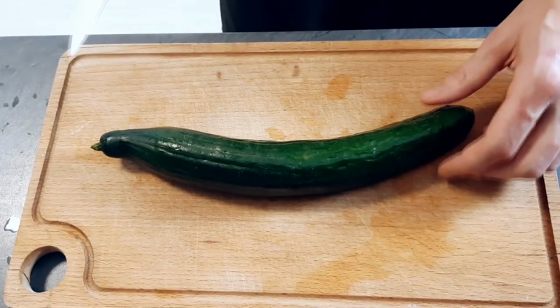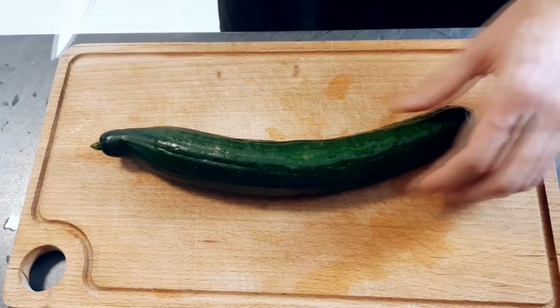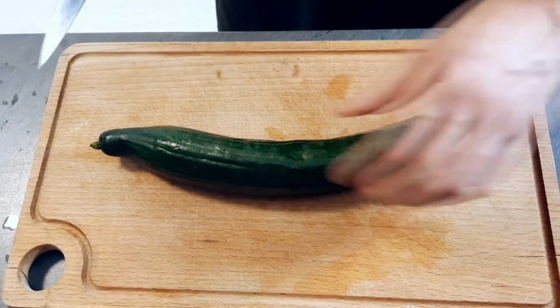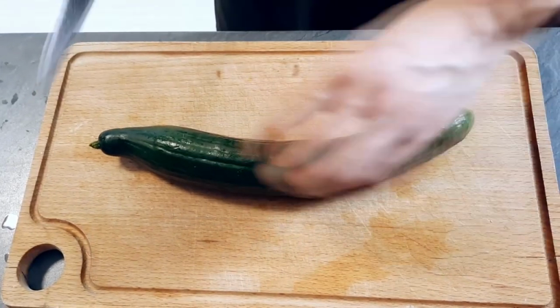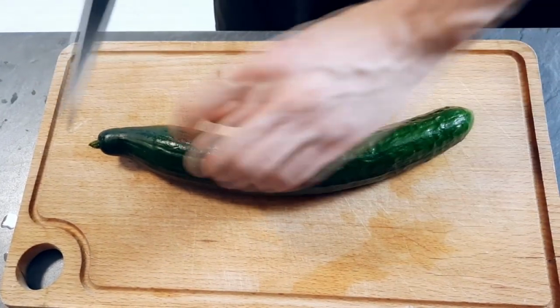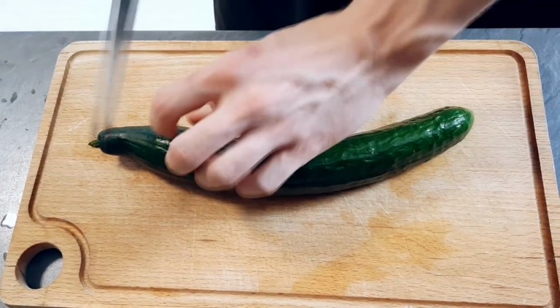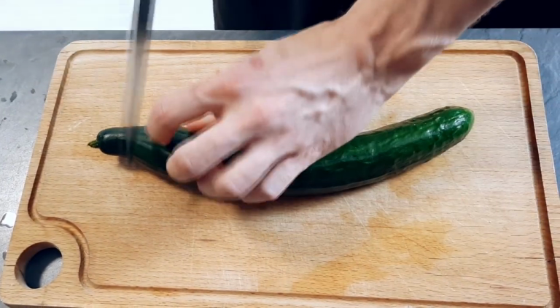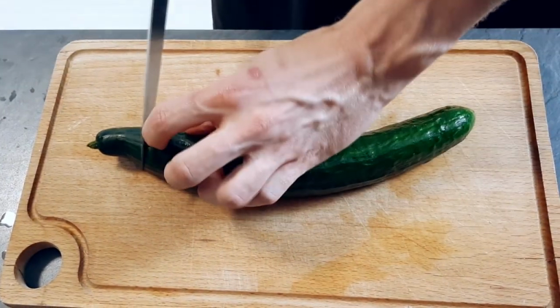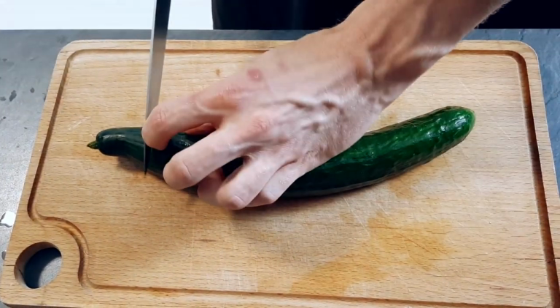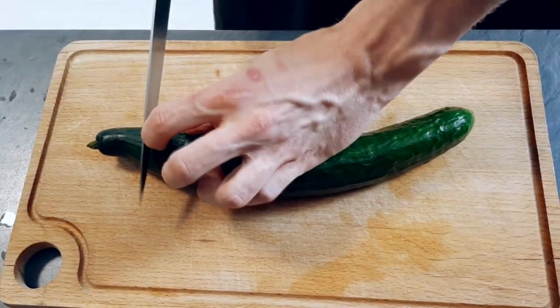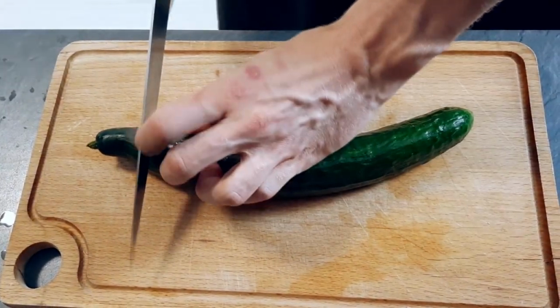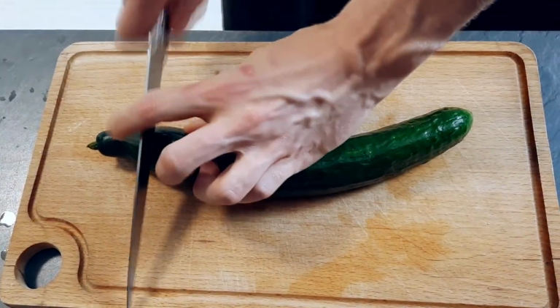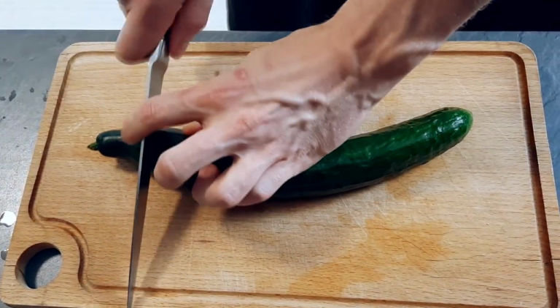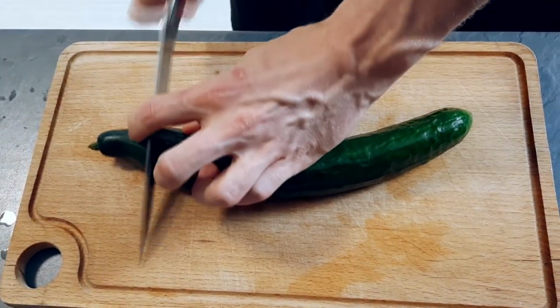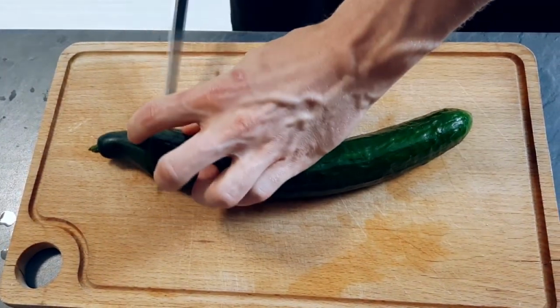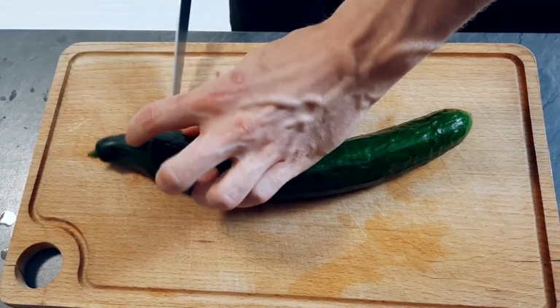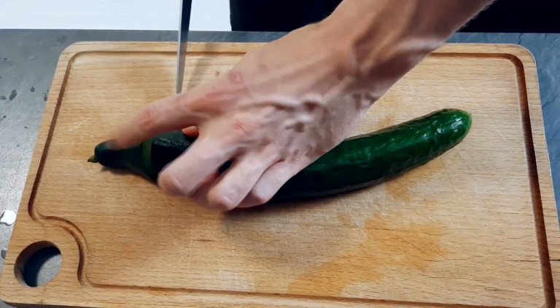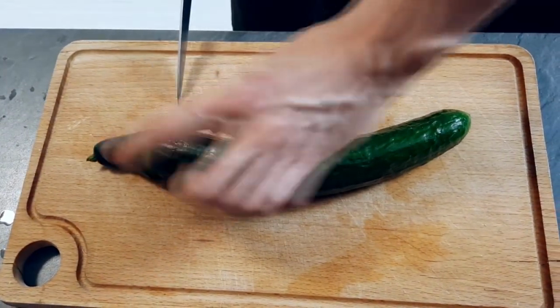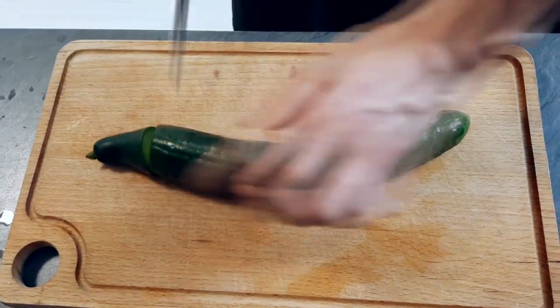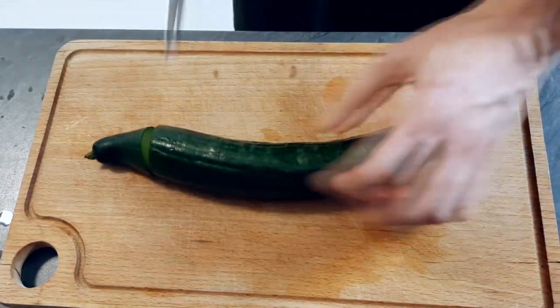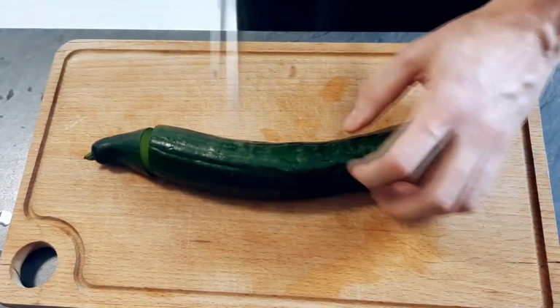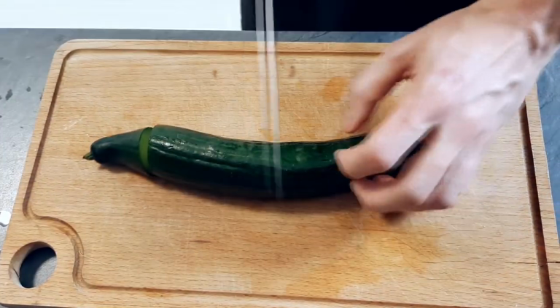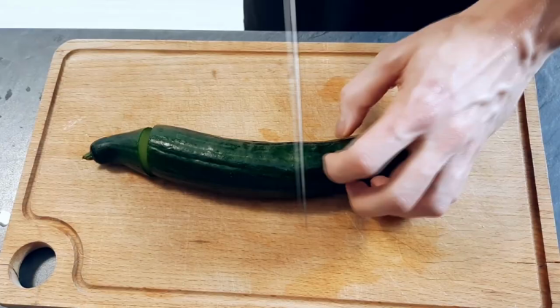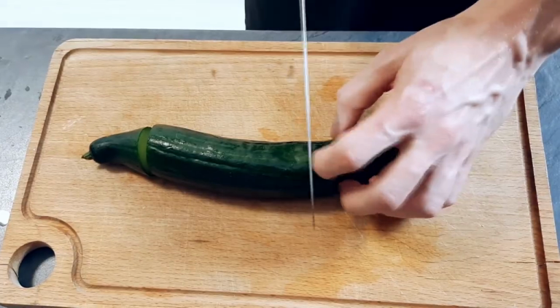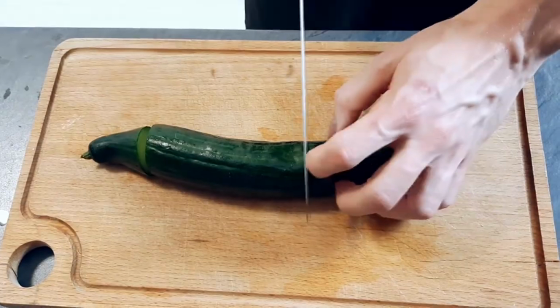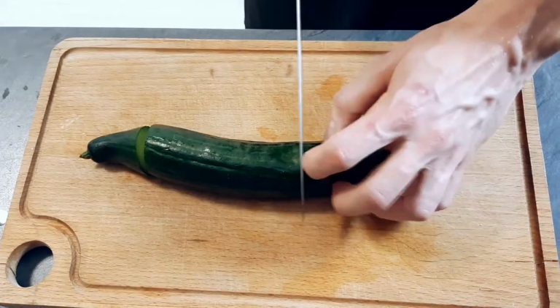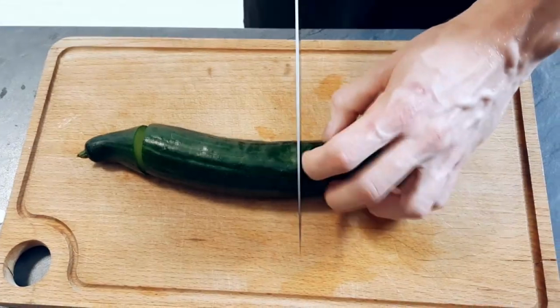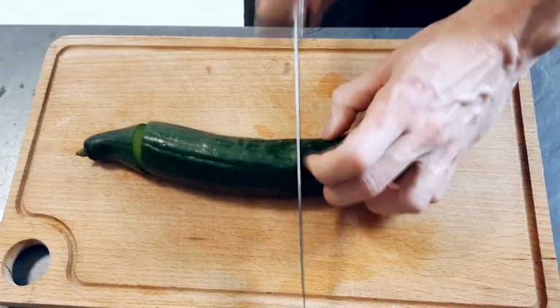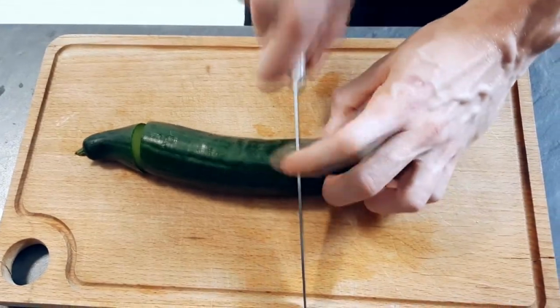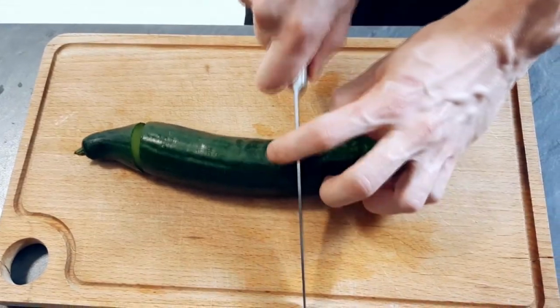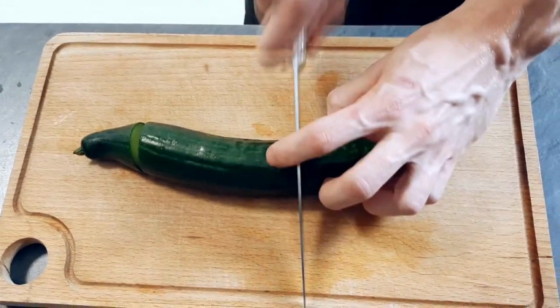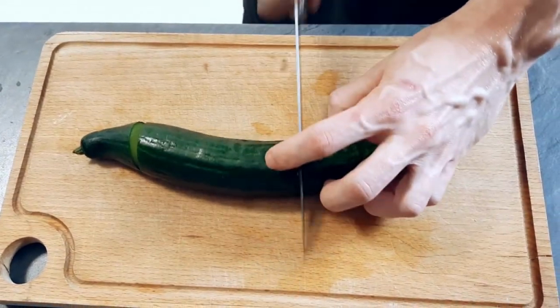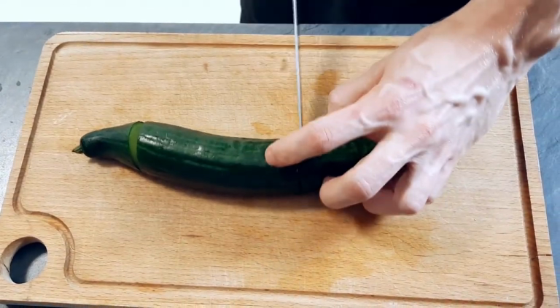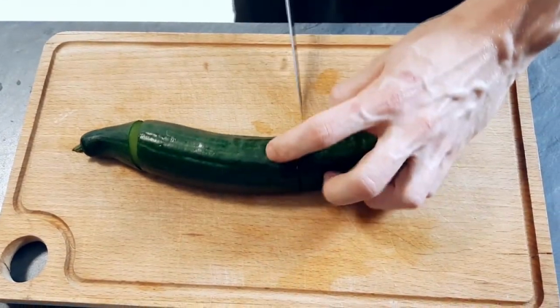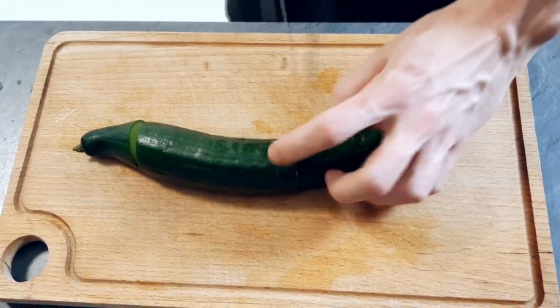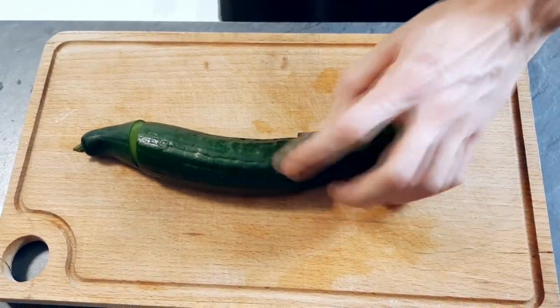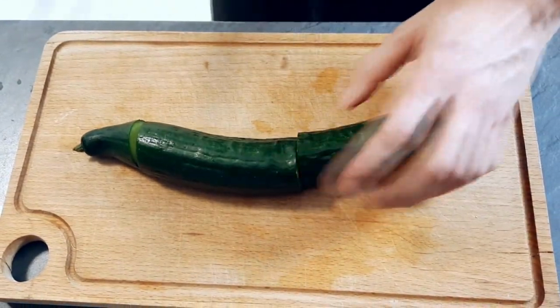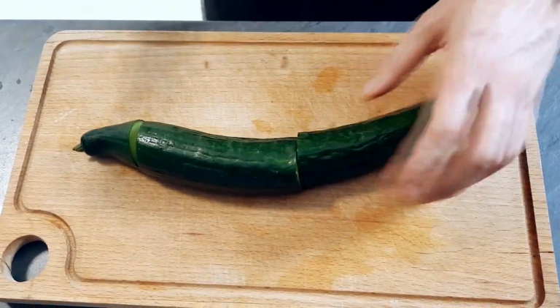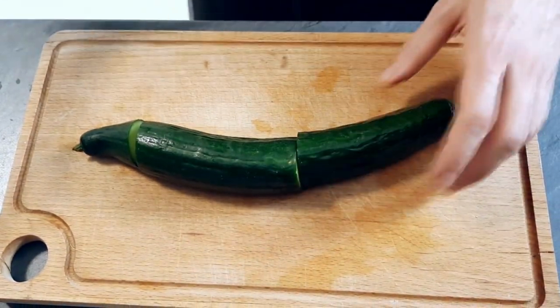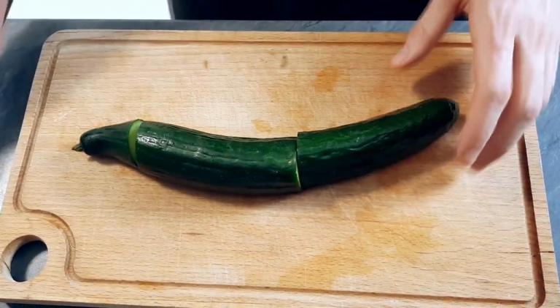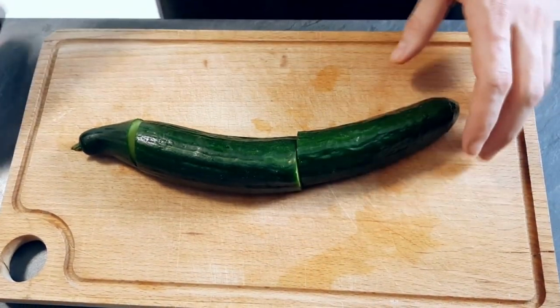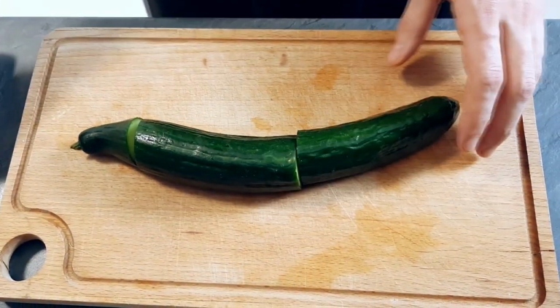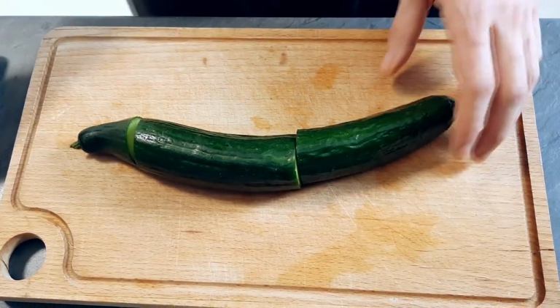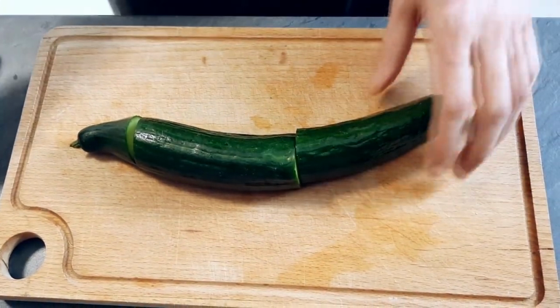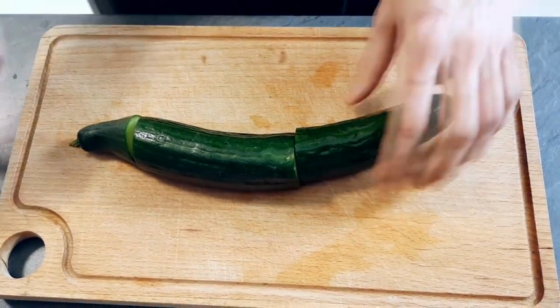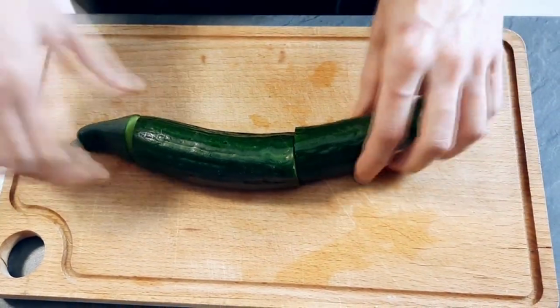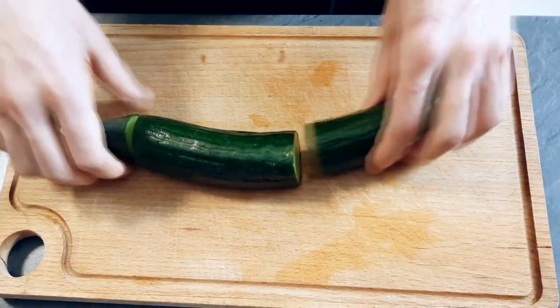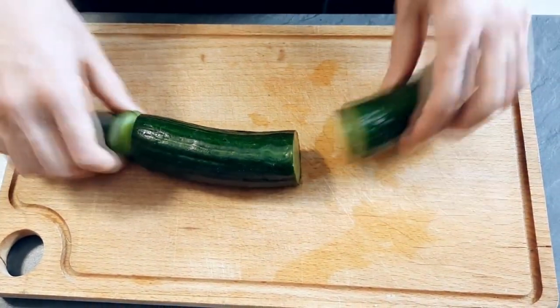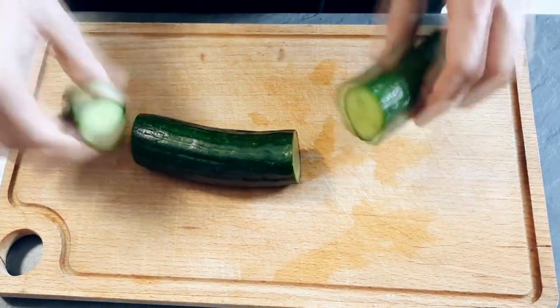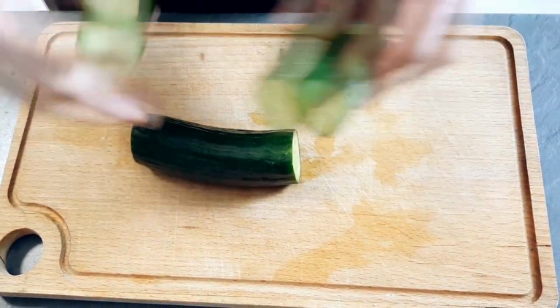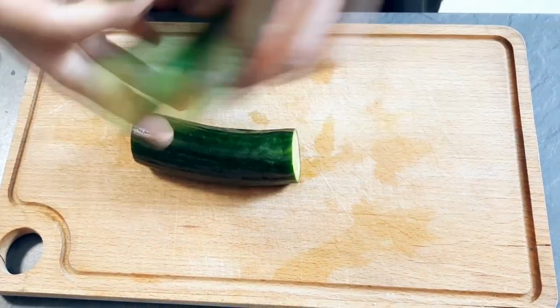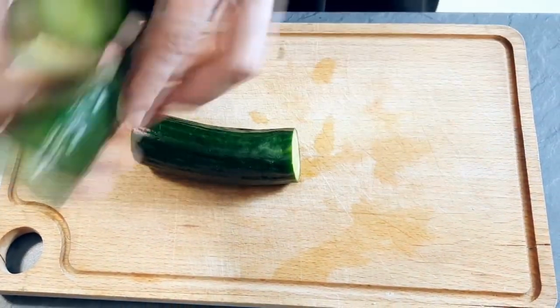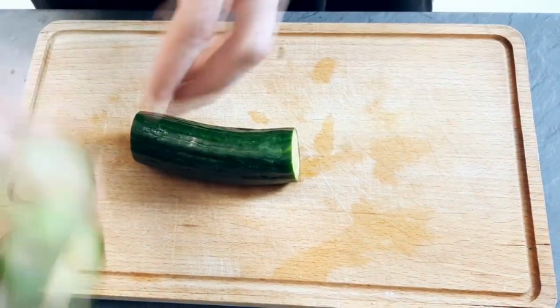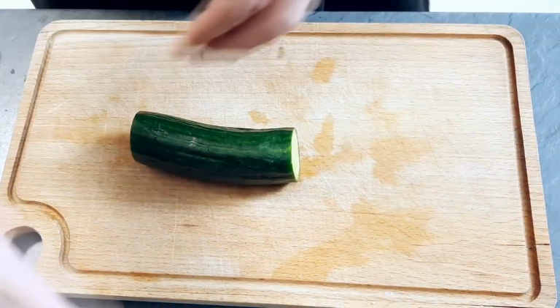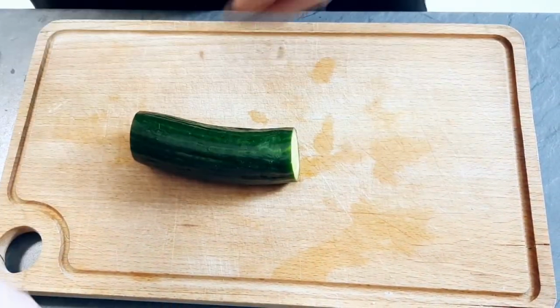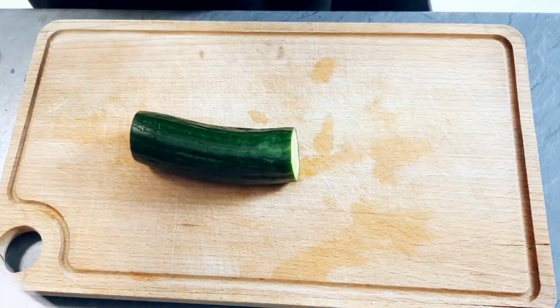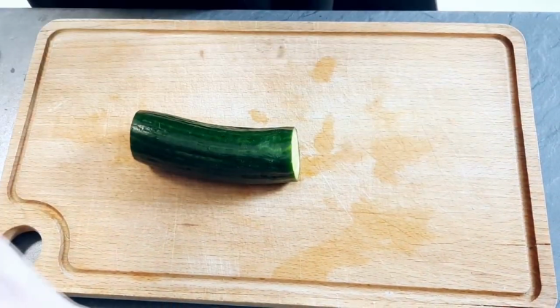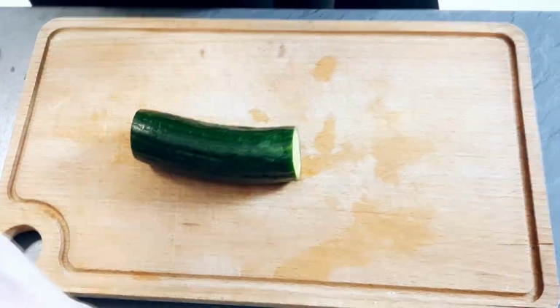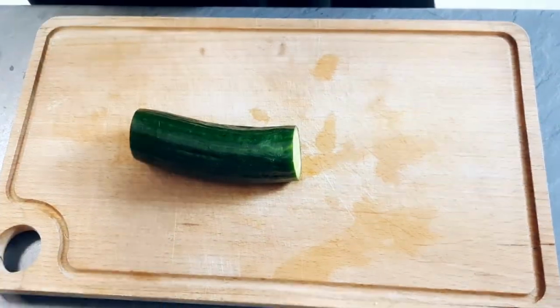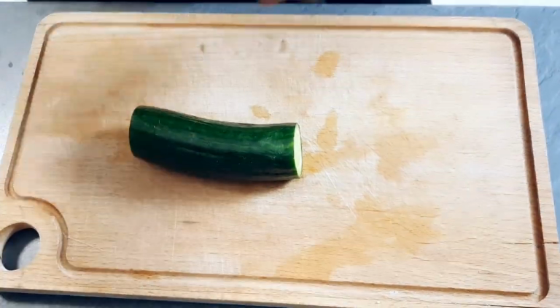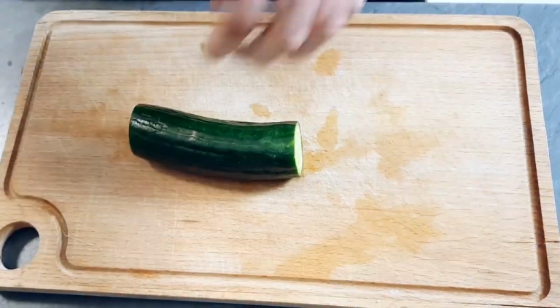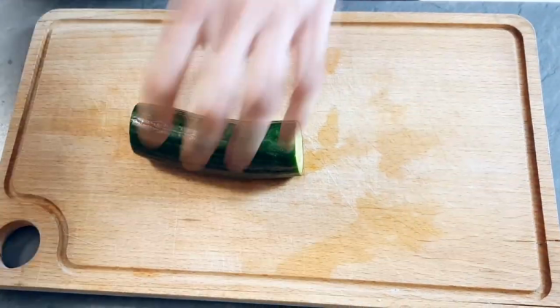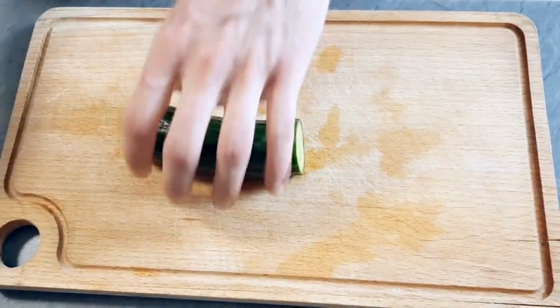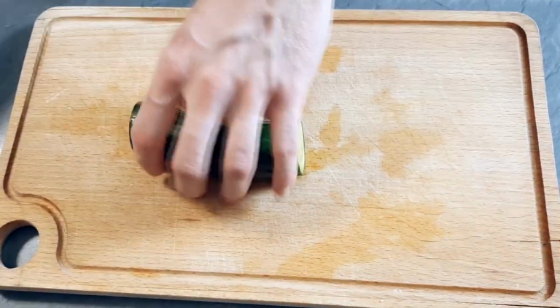The next thing I'm gonna use is cucumber. So I peel it around and I cut nice cubes of it.